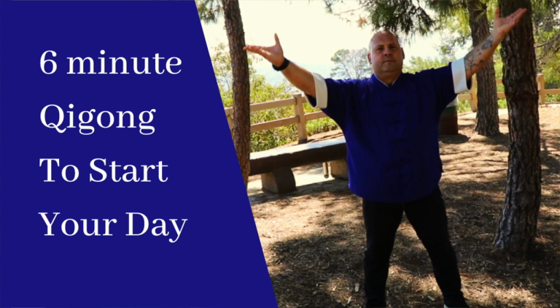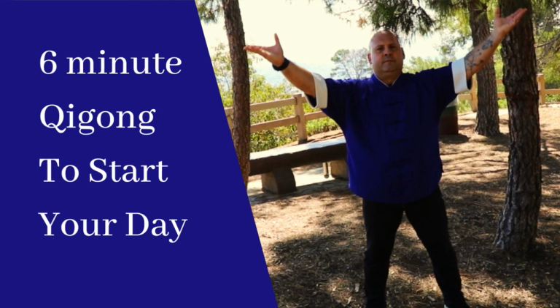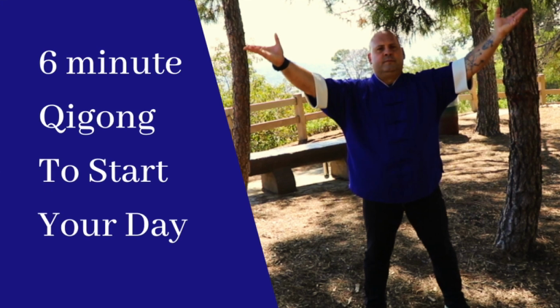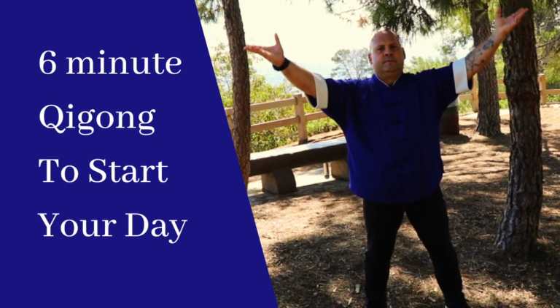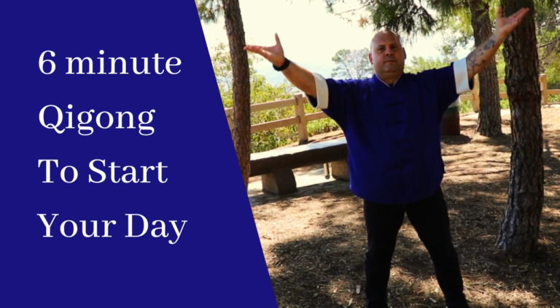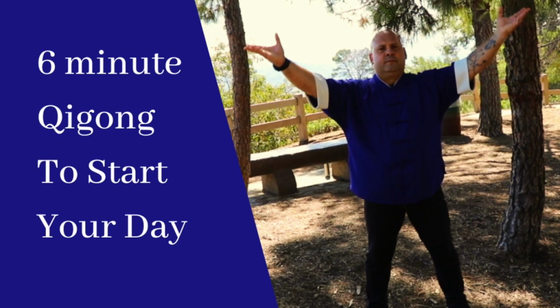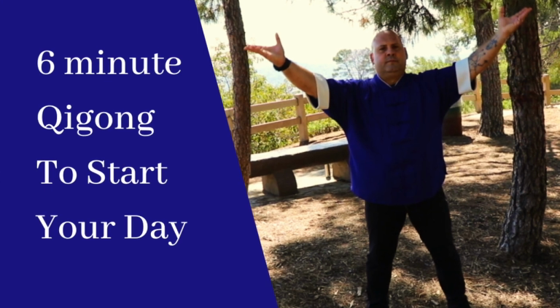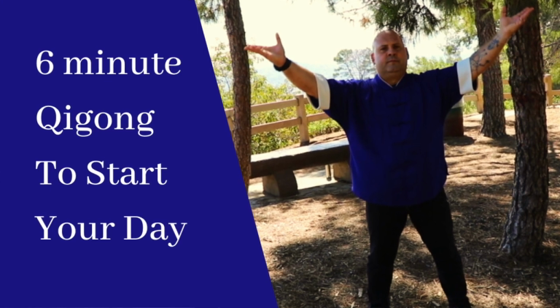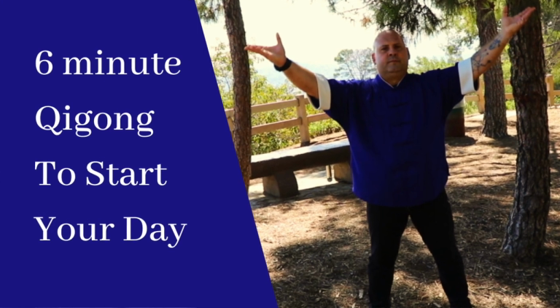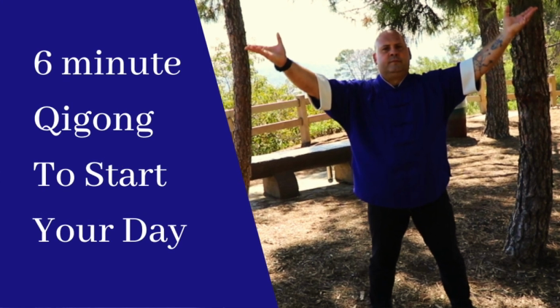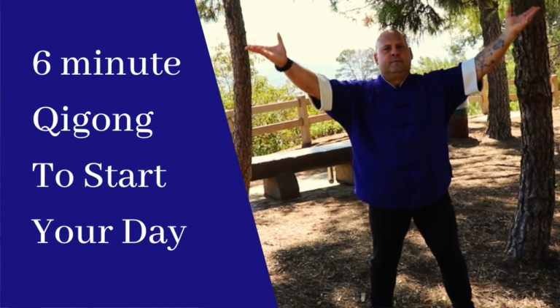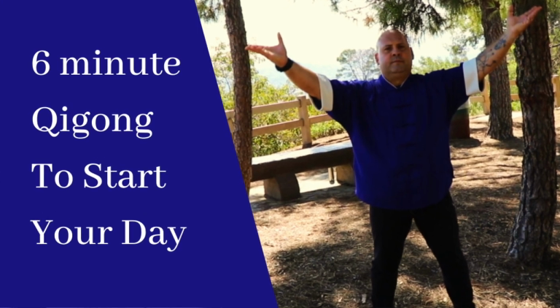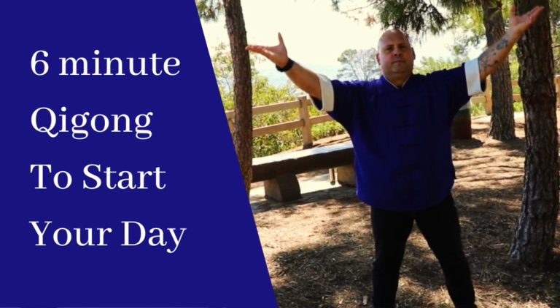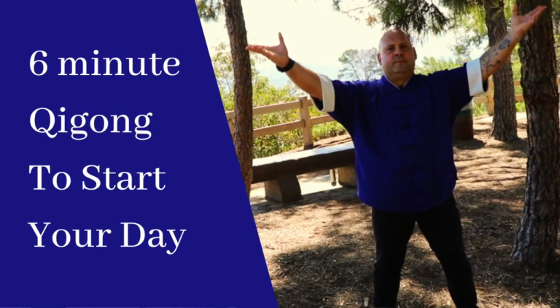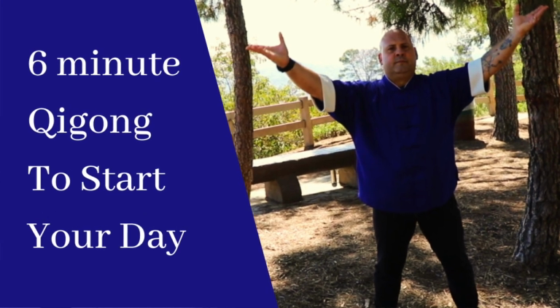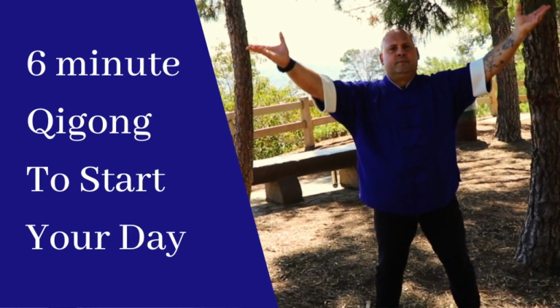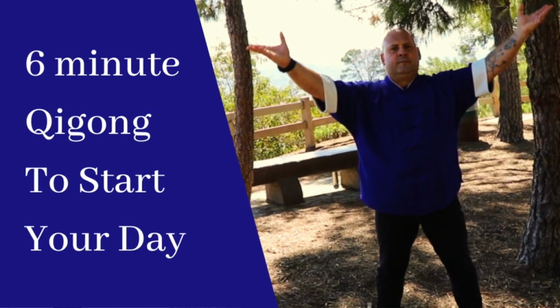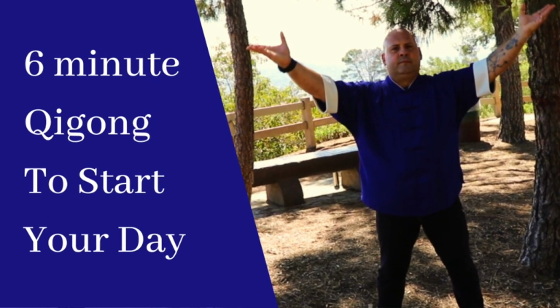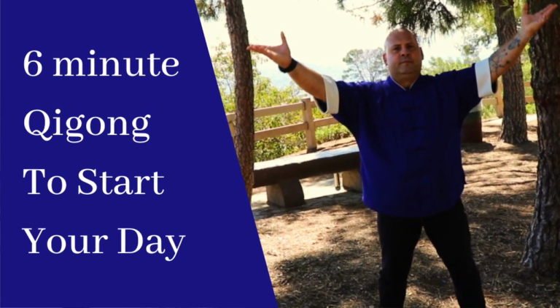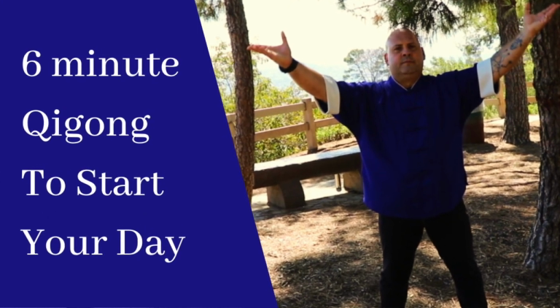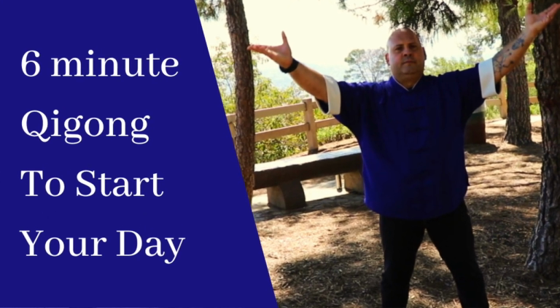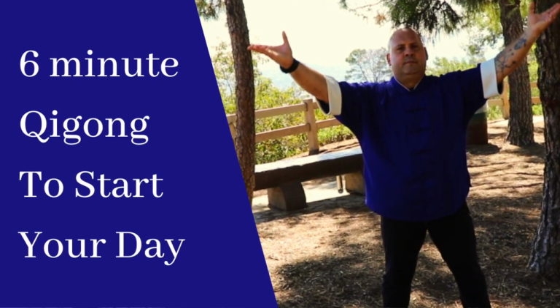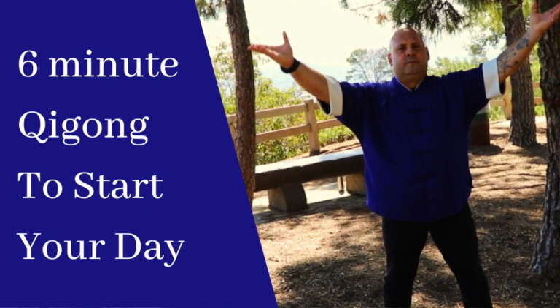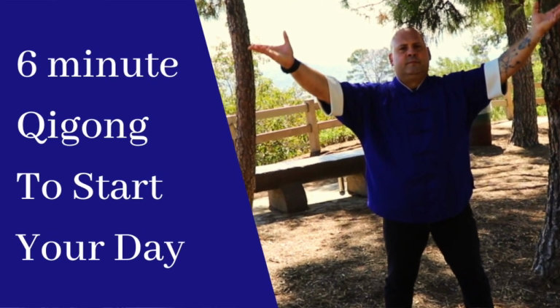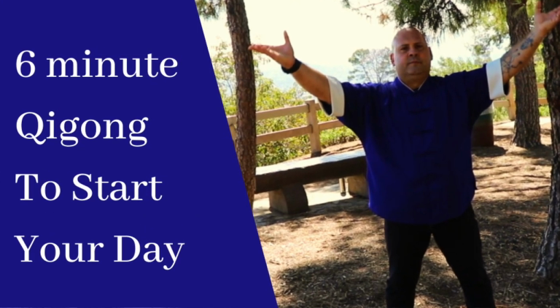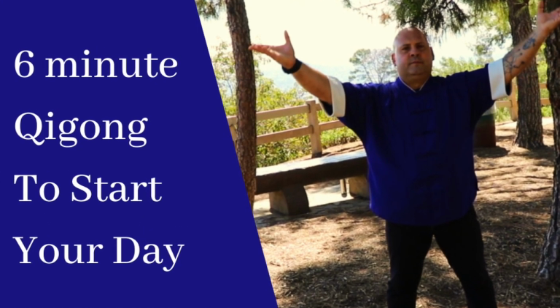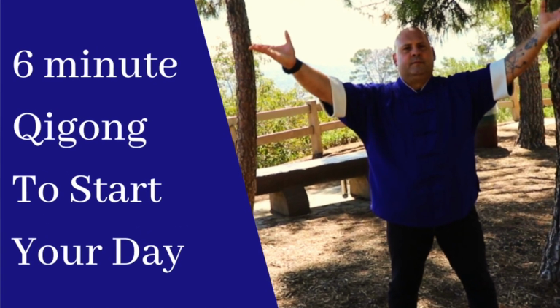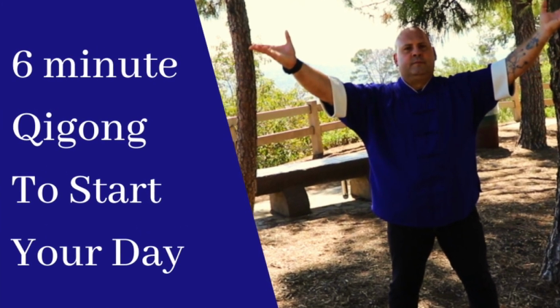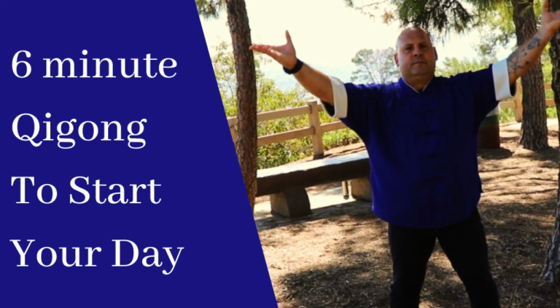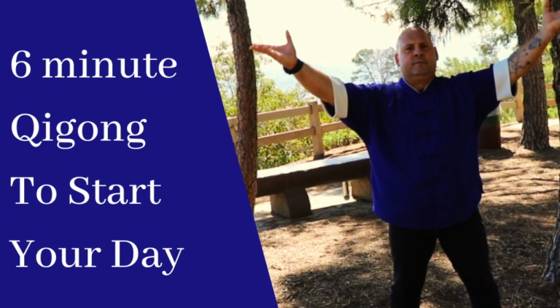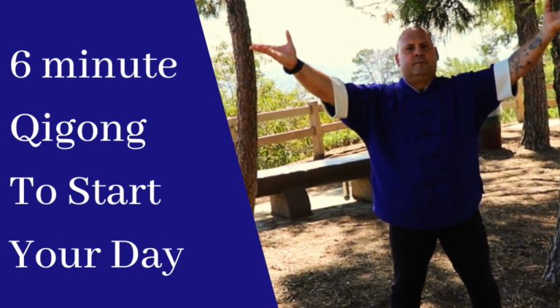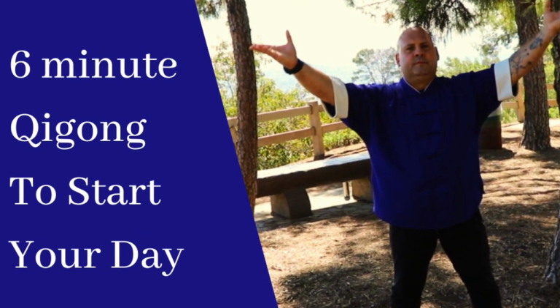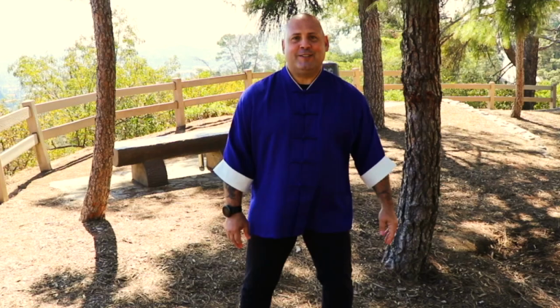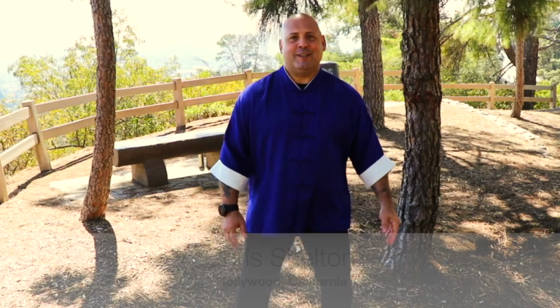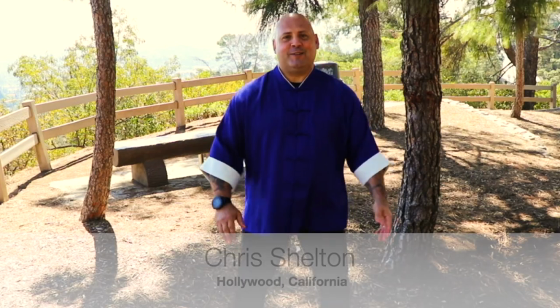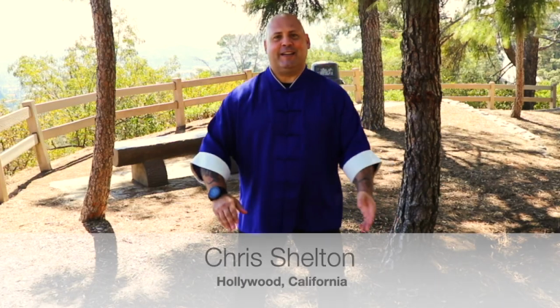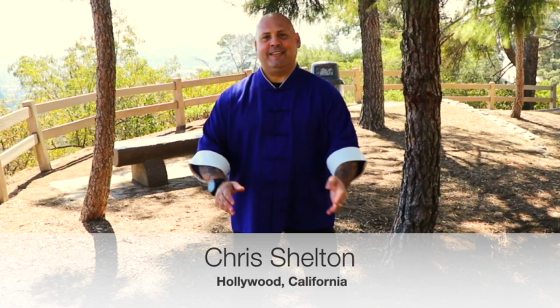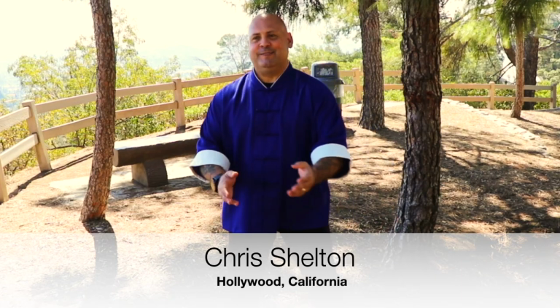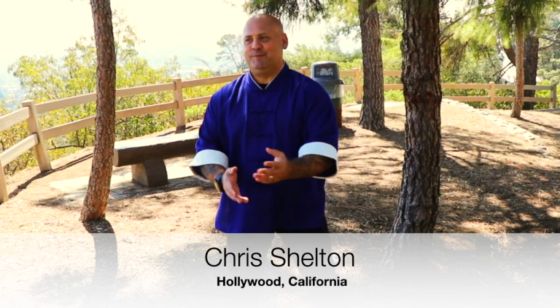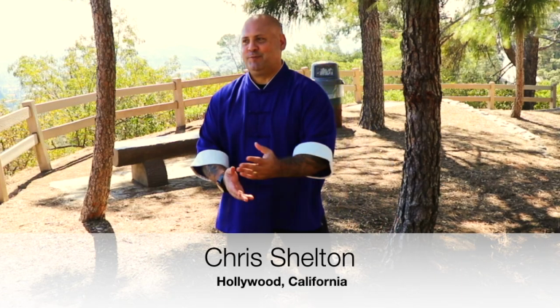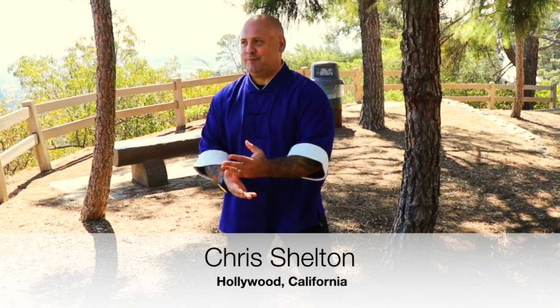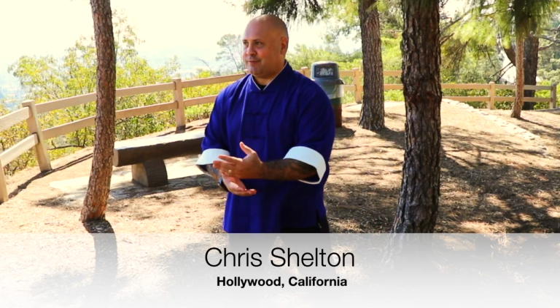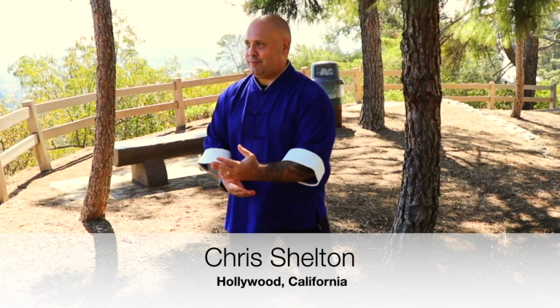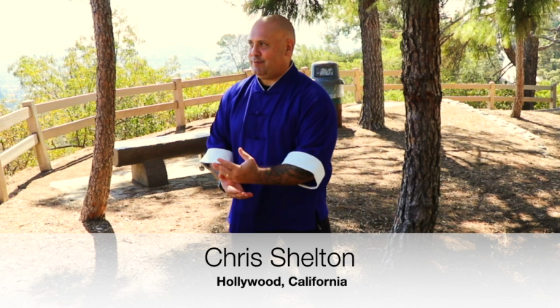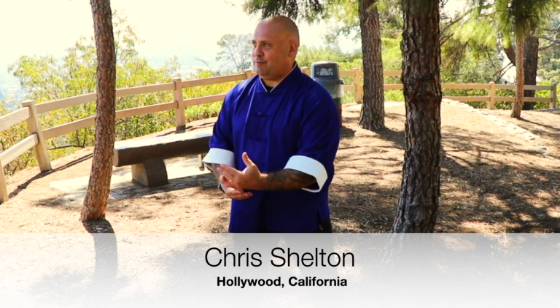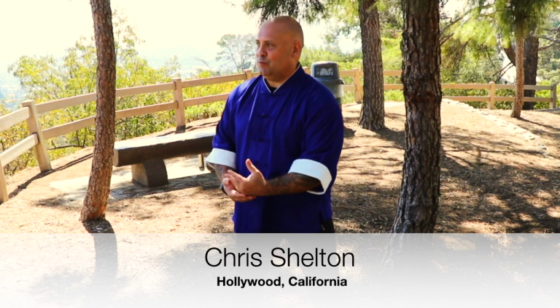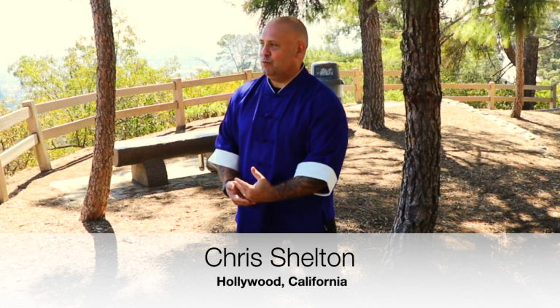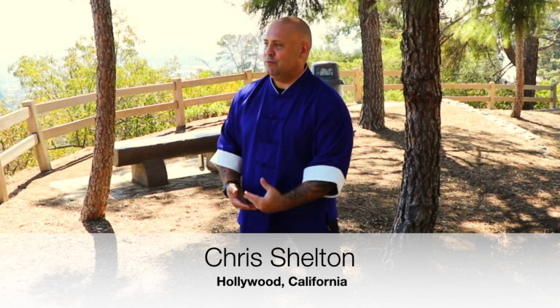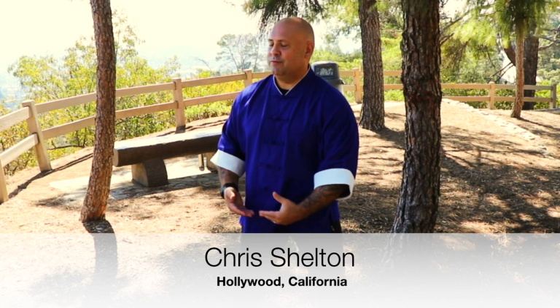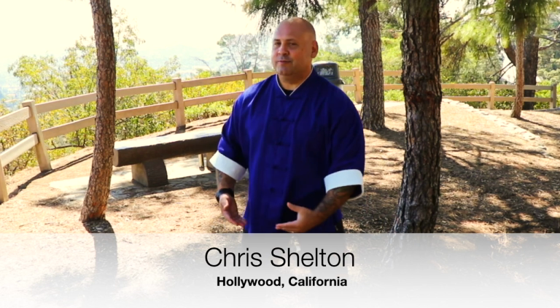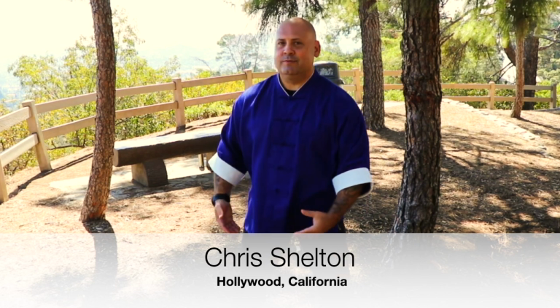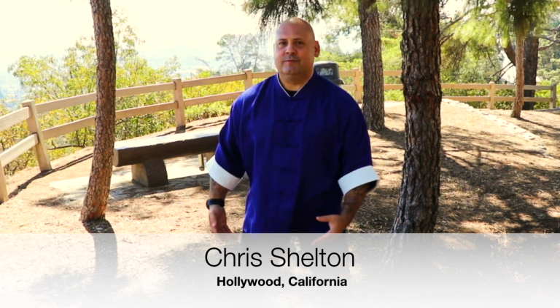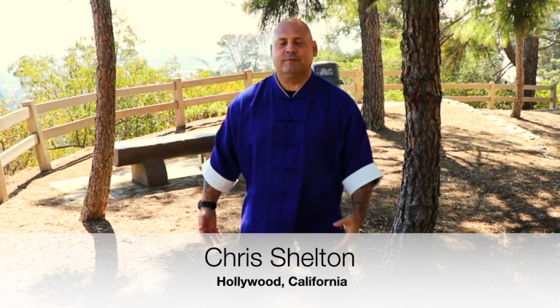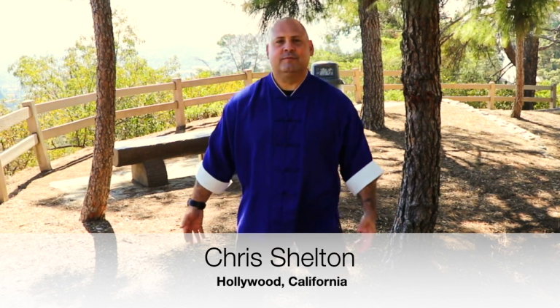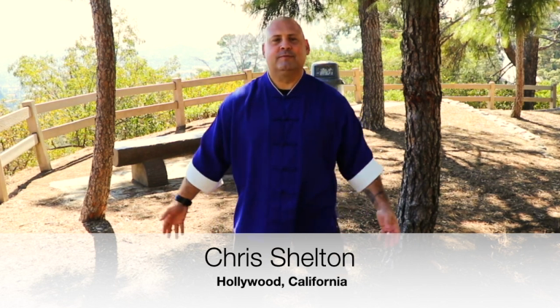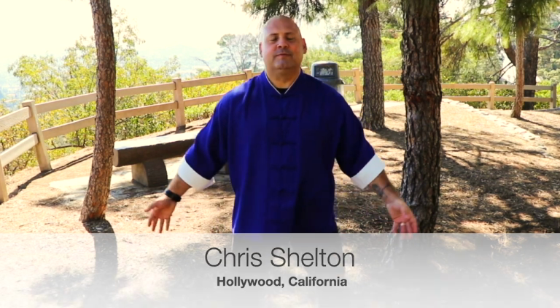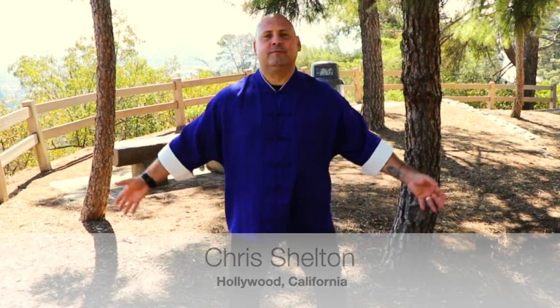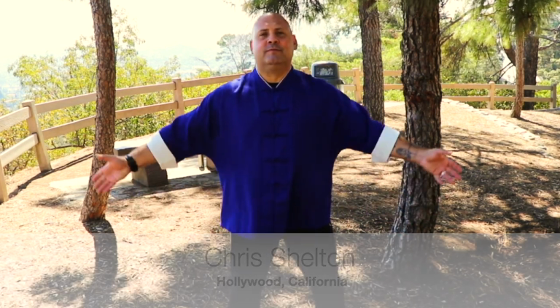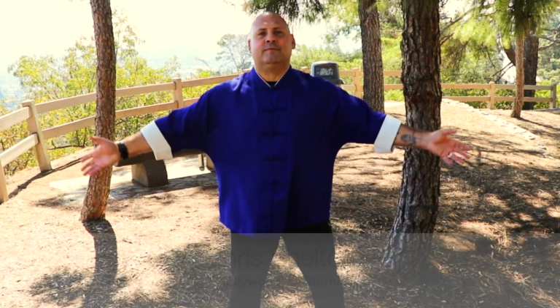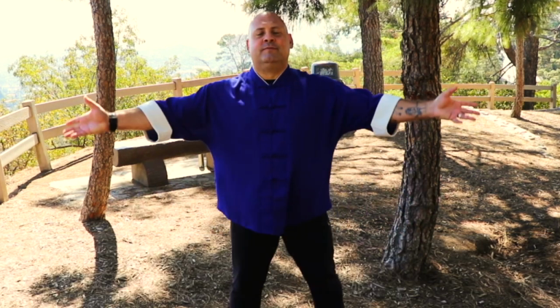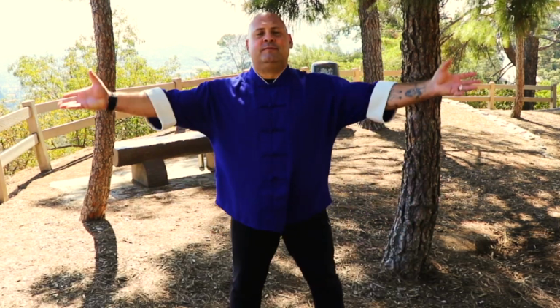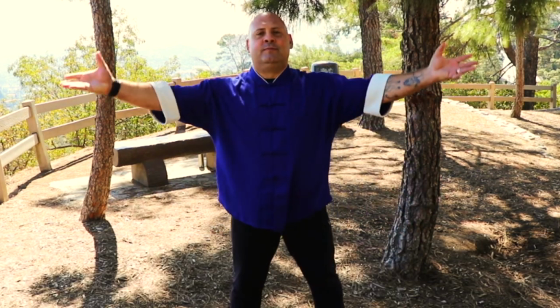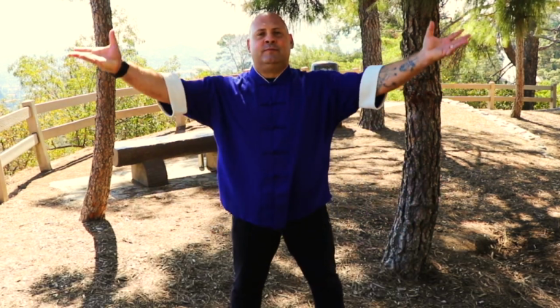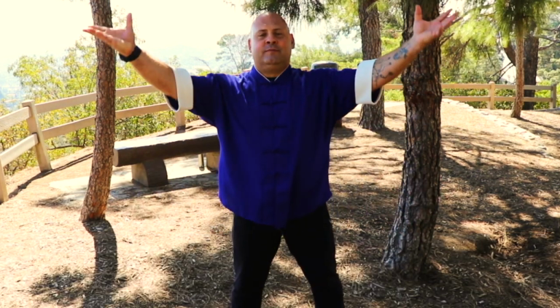Hi, I'm Chris Shelton from Shelton Qigong, and thank you for joining me for this short six-minute Qigong flow in order to kick-start your day.